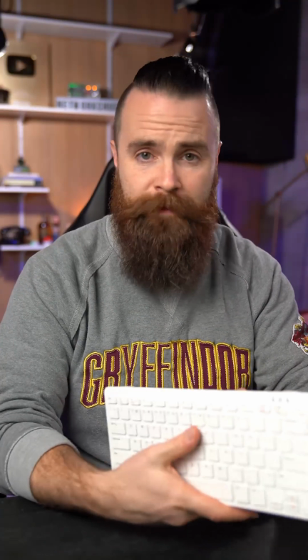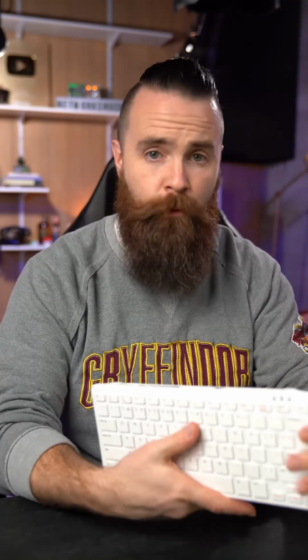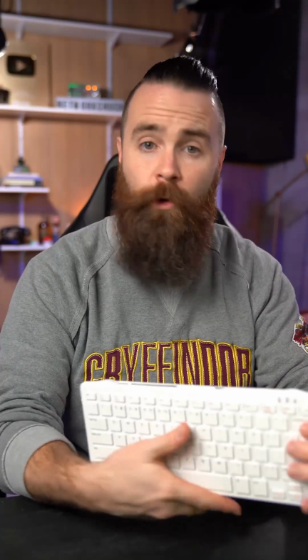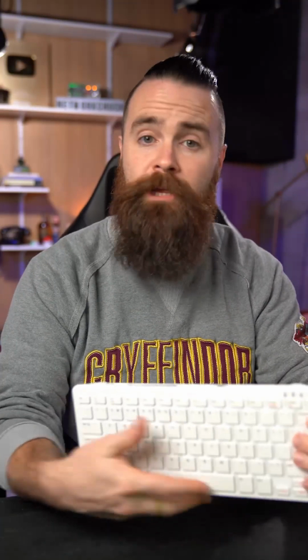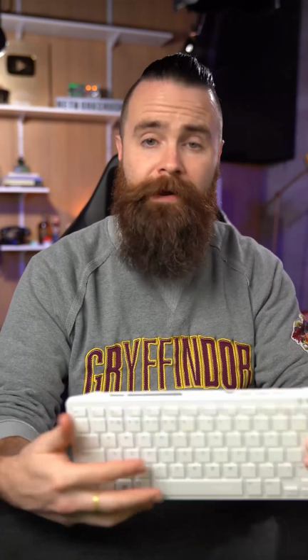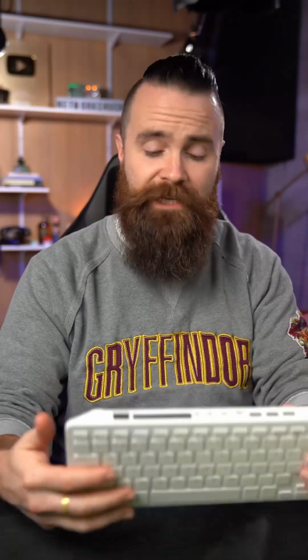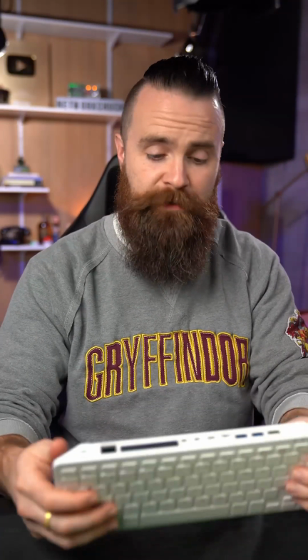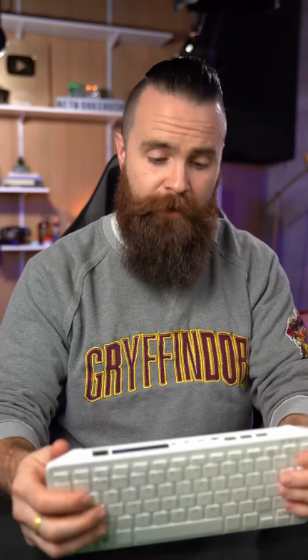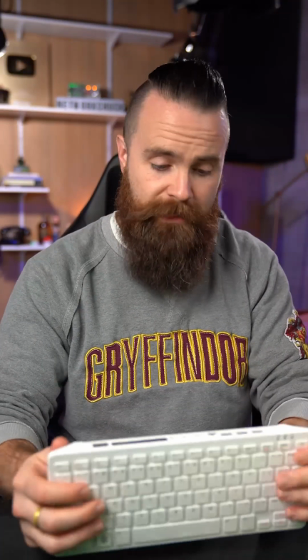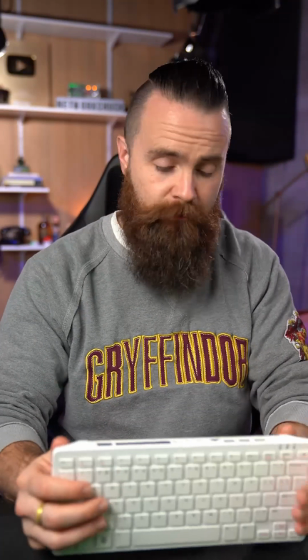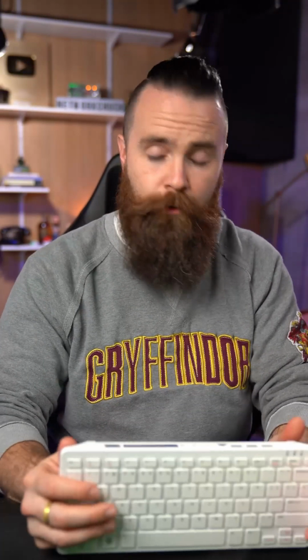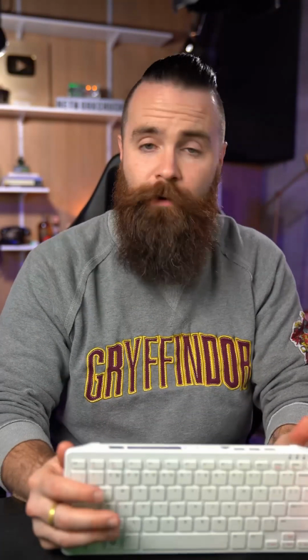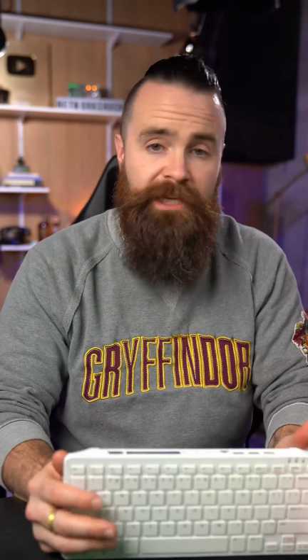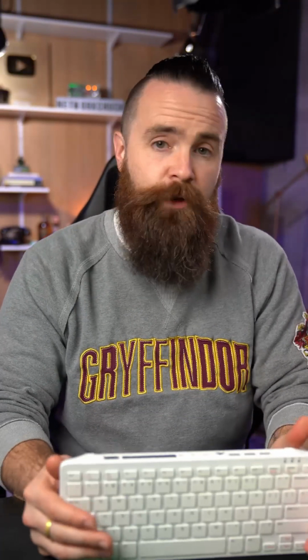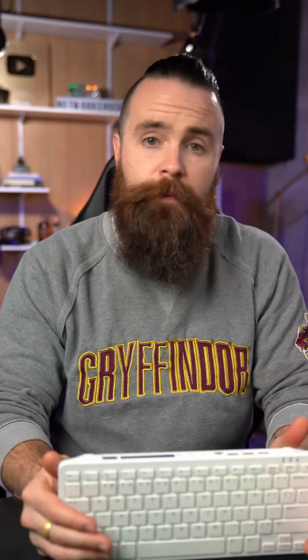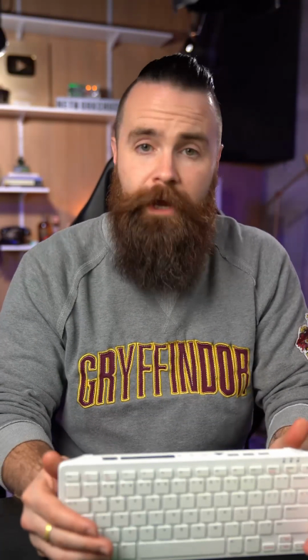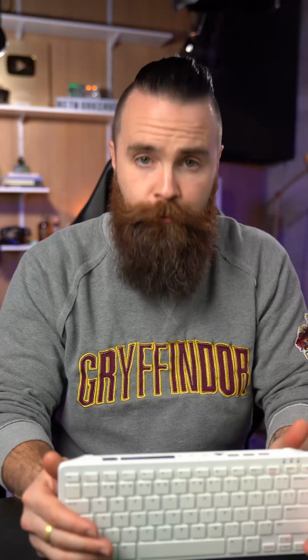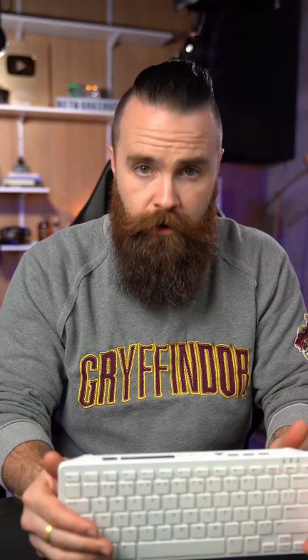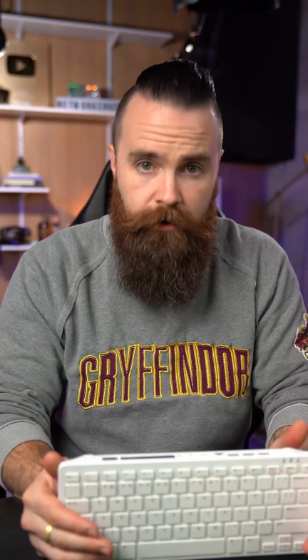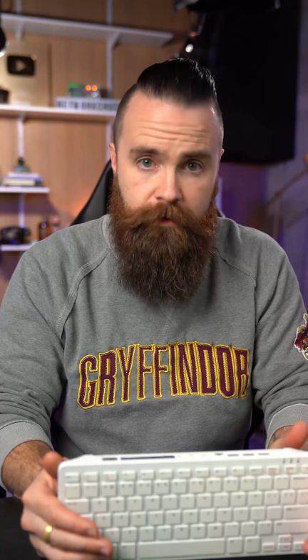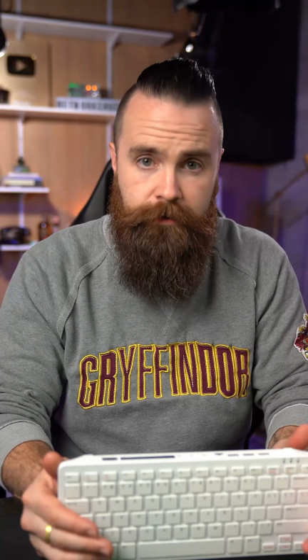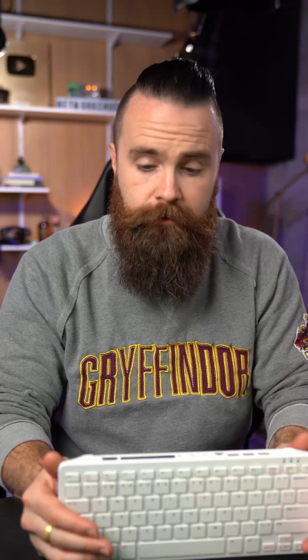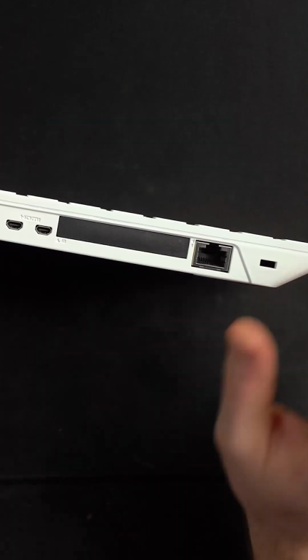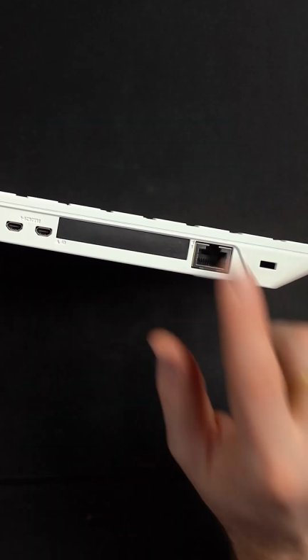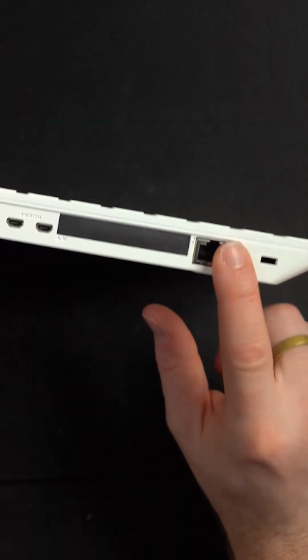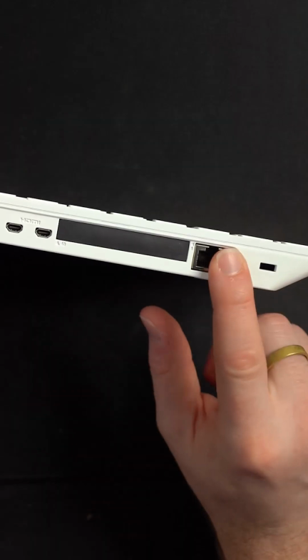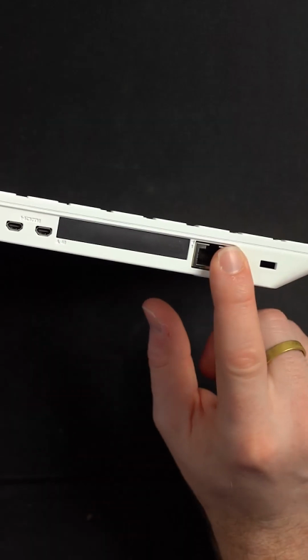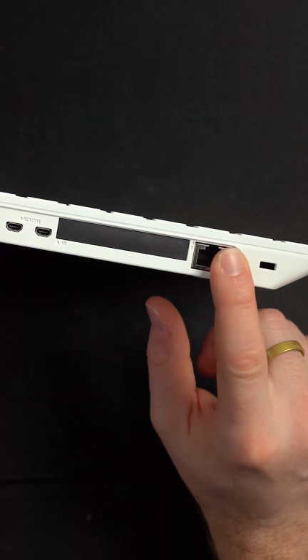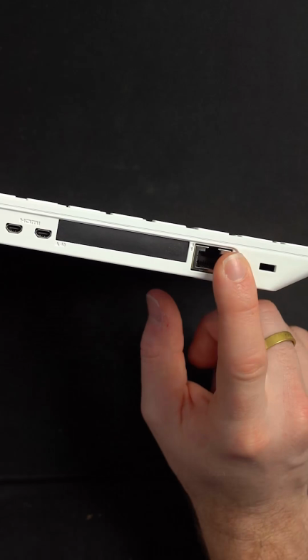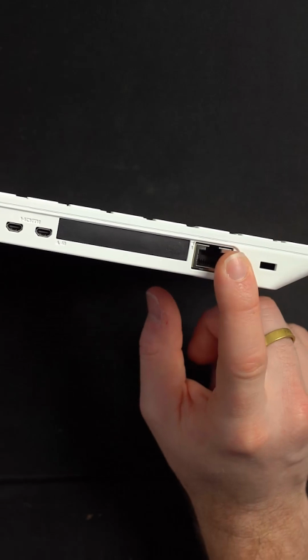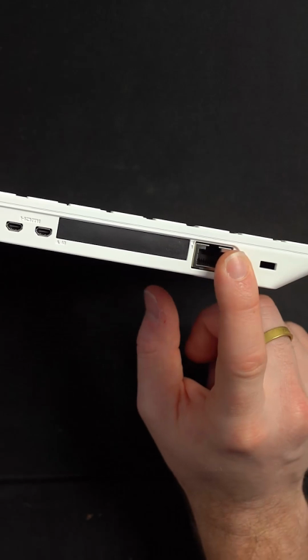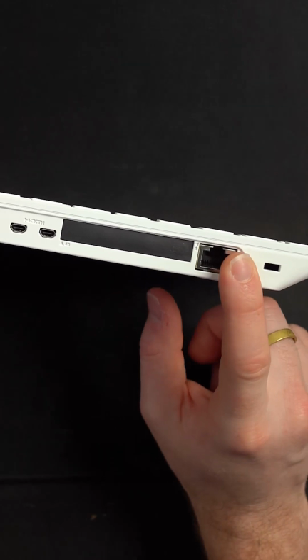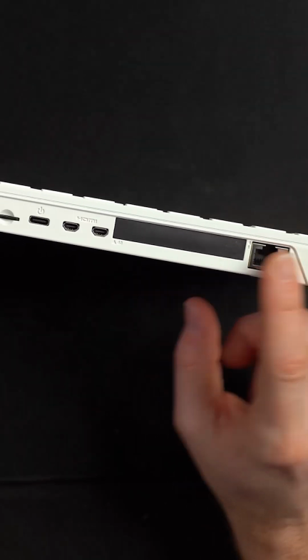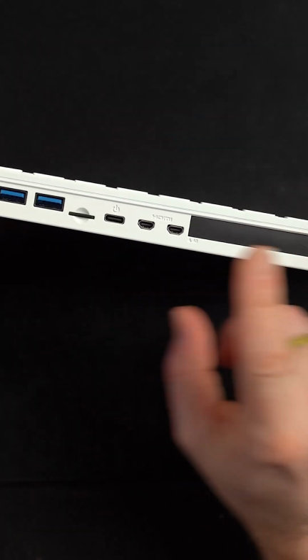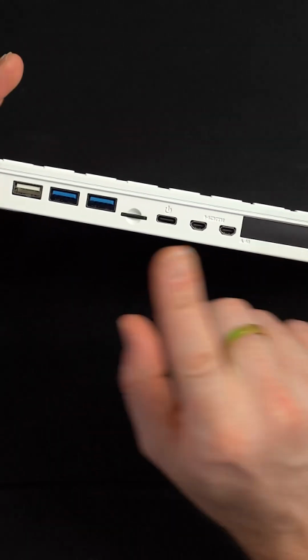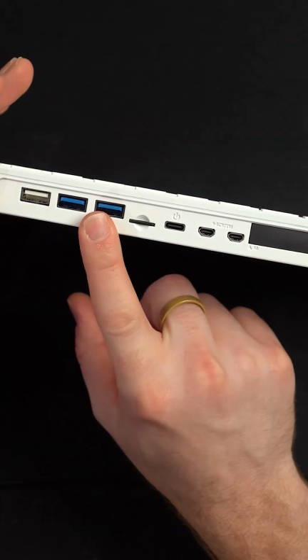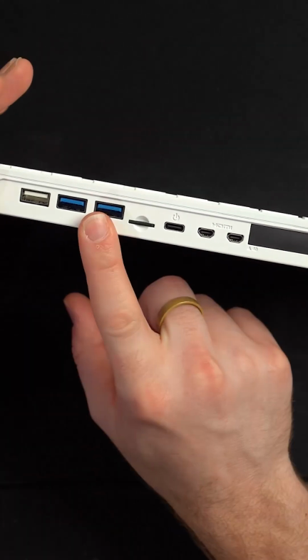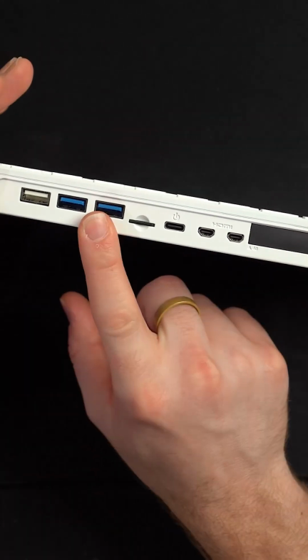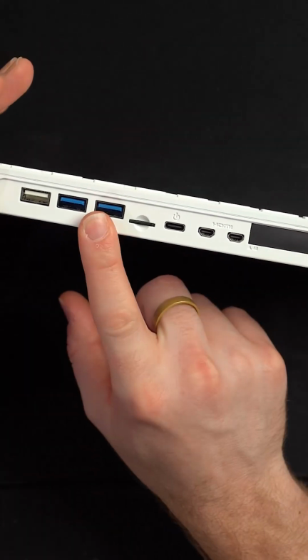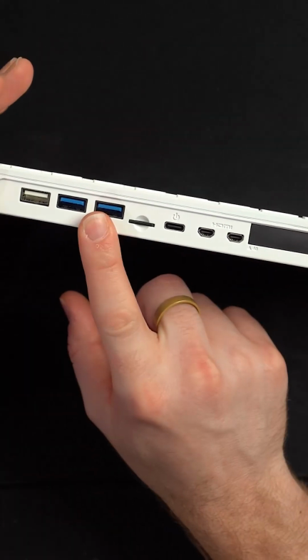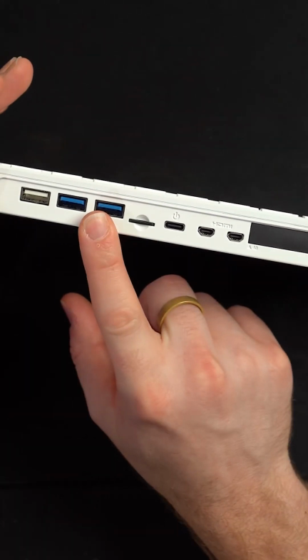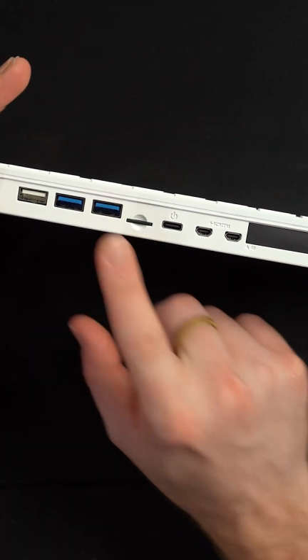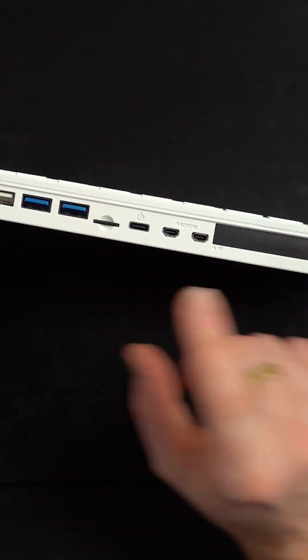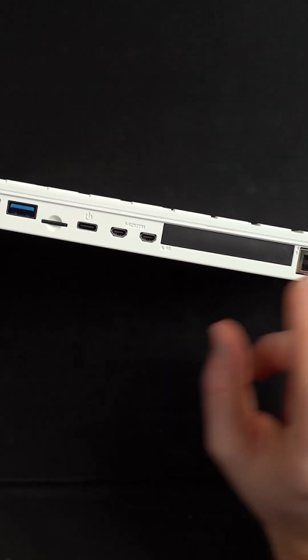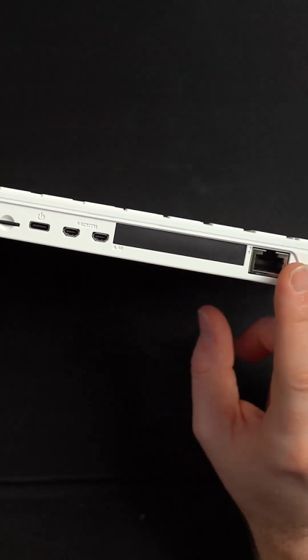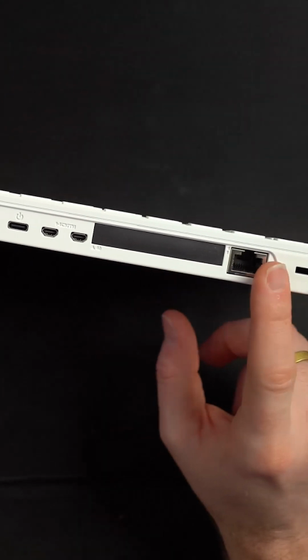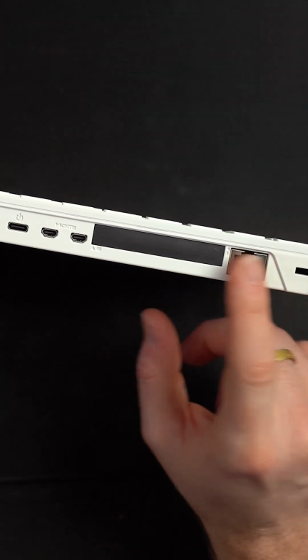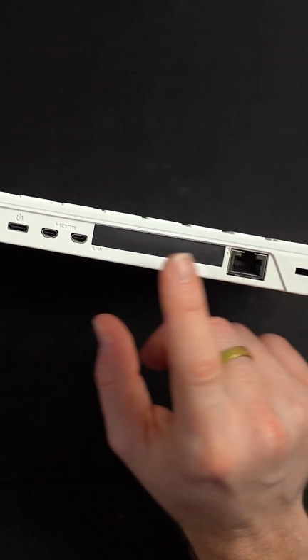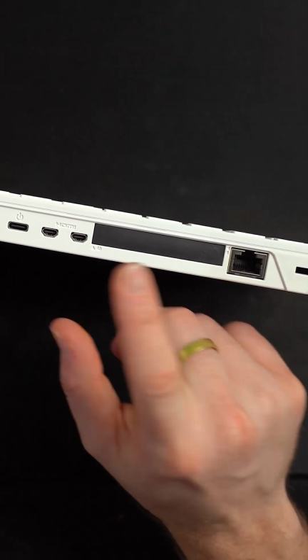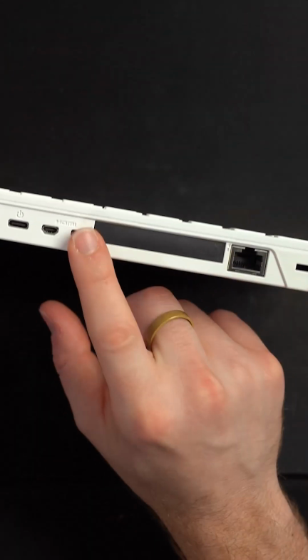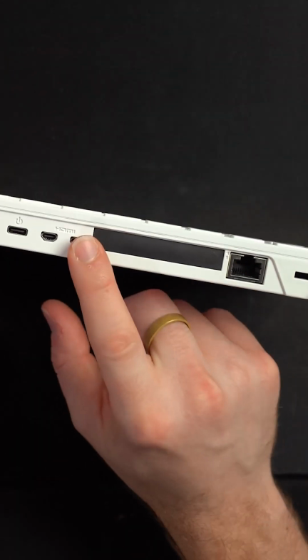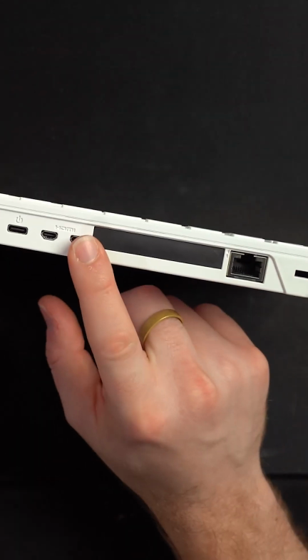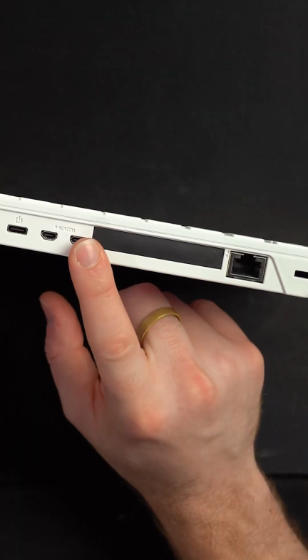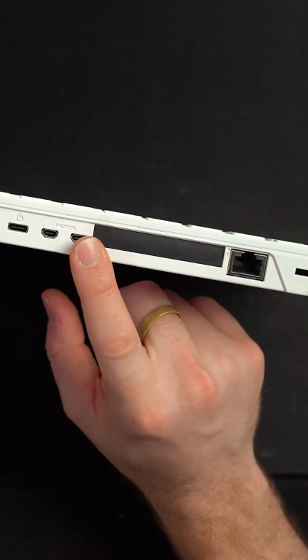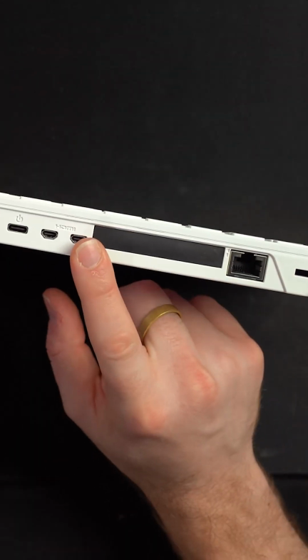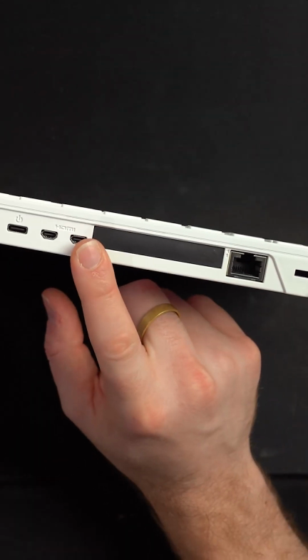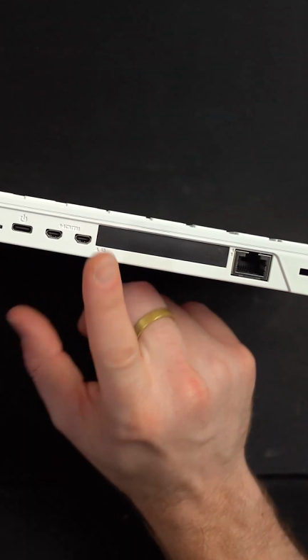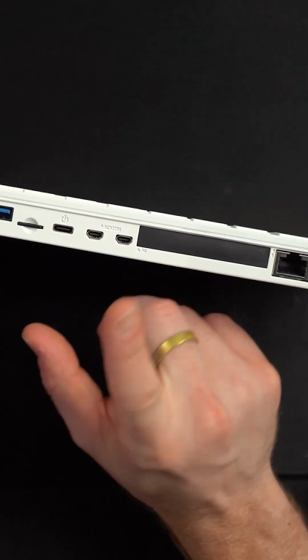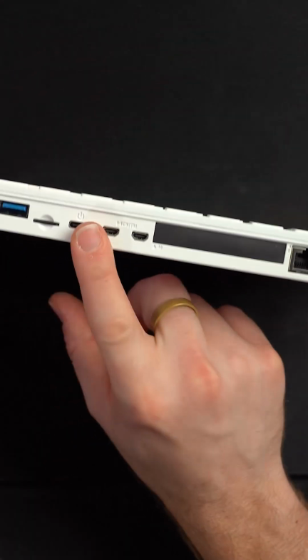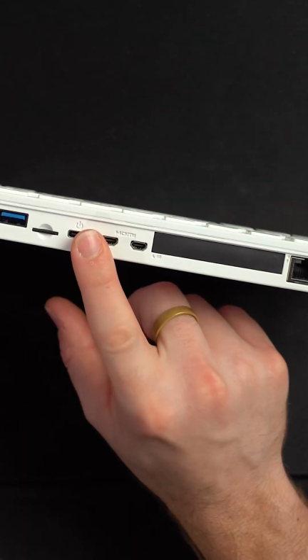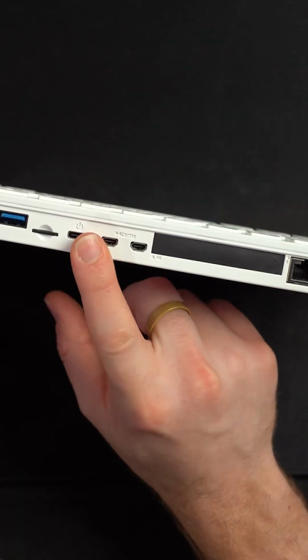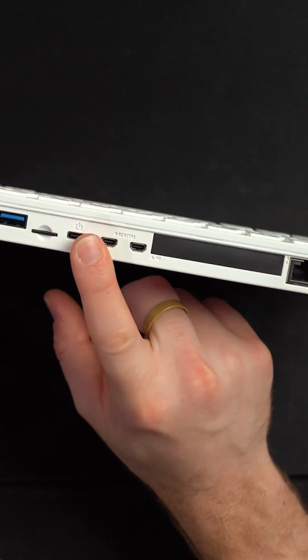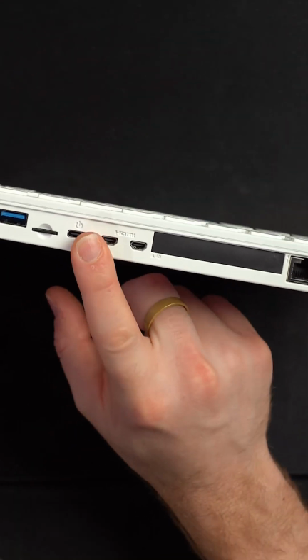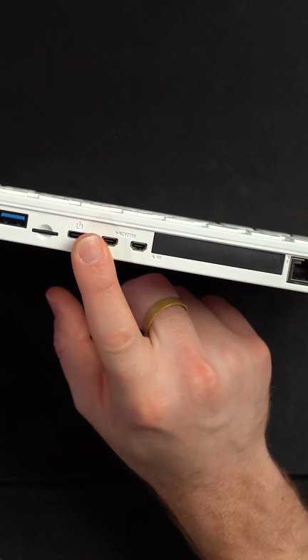Everything else is pretty much what you'd expect from a Raspberry Pi product: Ethernet, Wi-Fi, USB, Bluetooth, HDMI, and USB-C power.